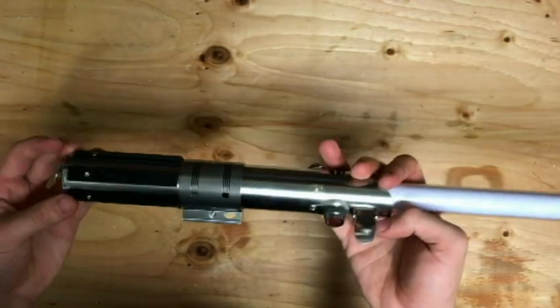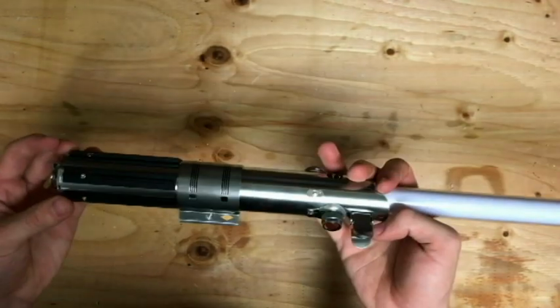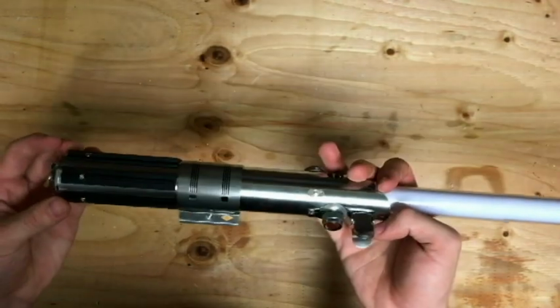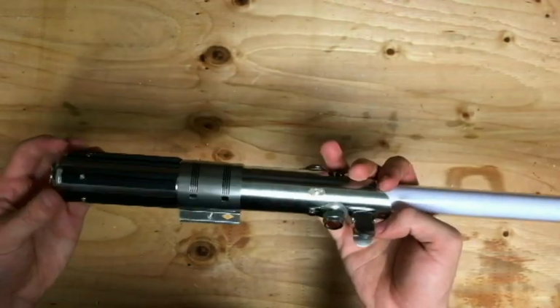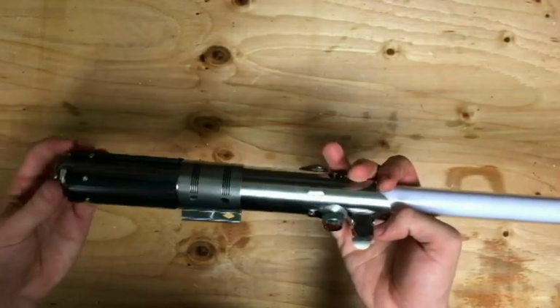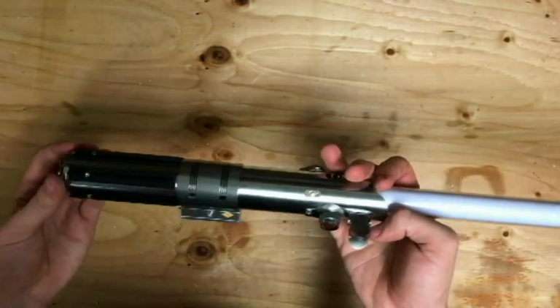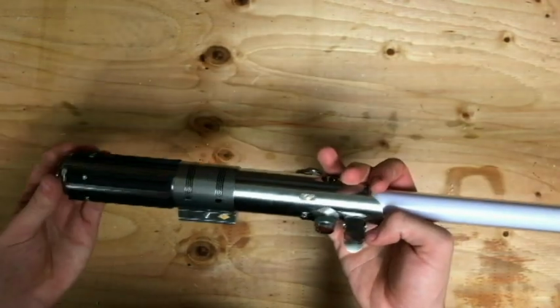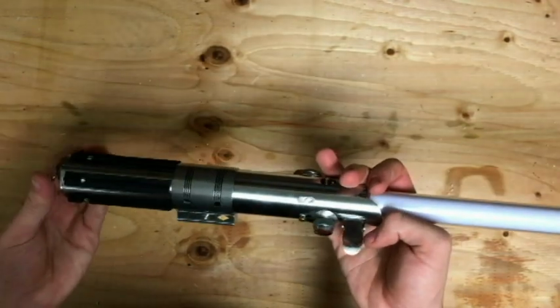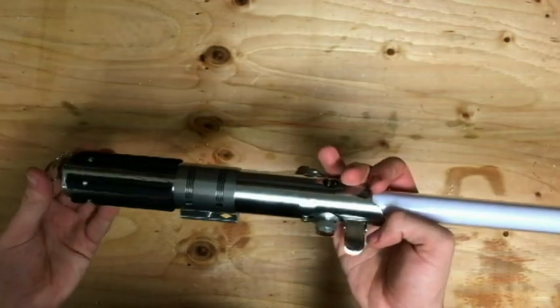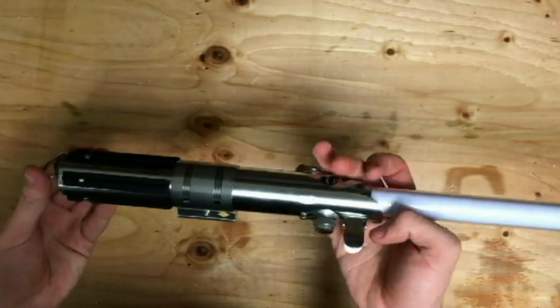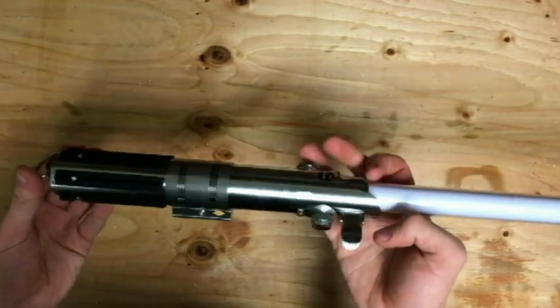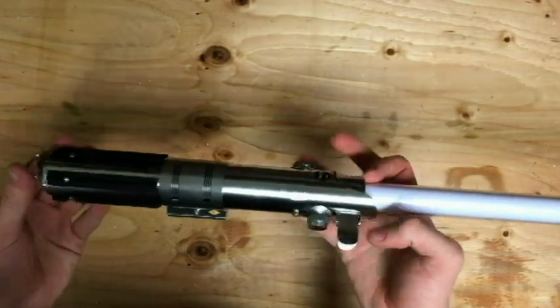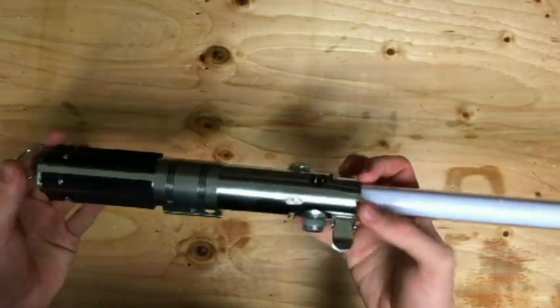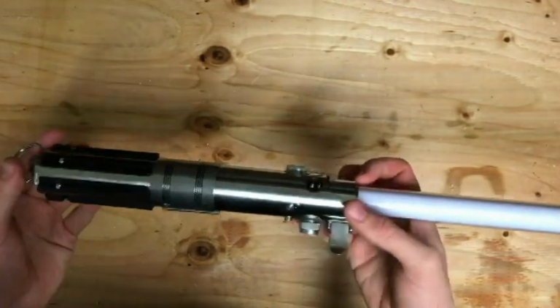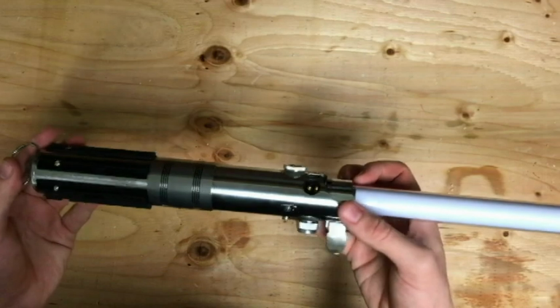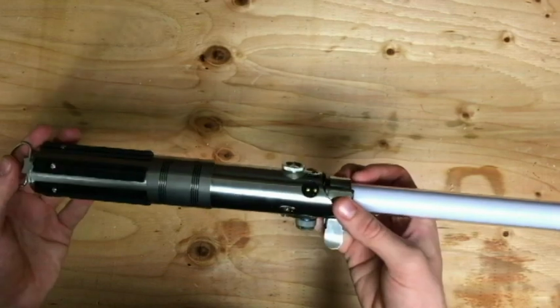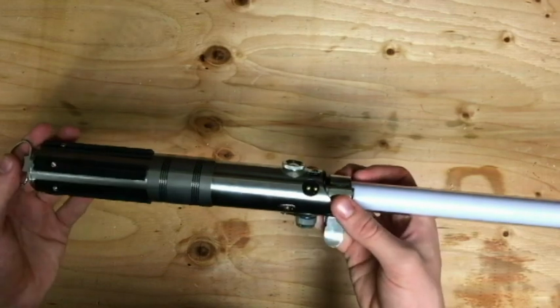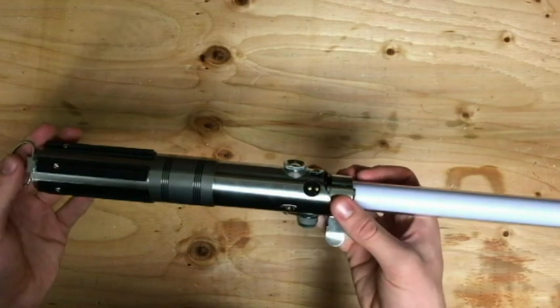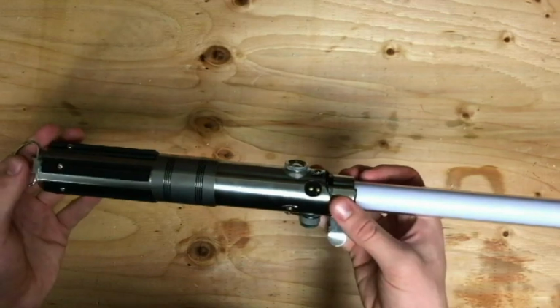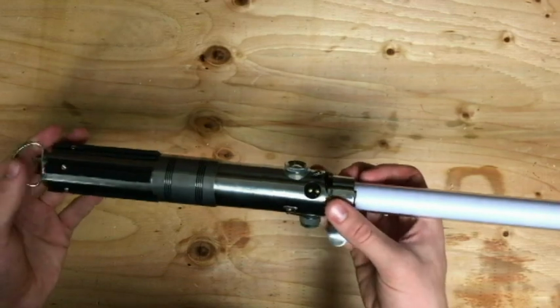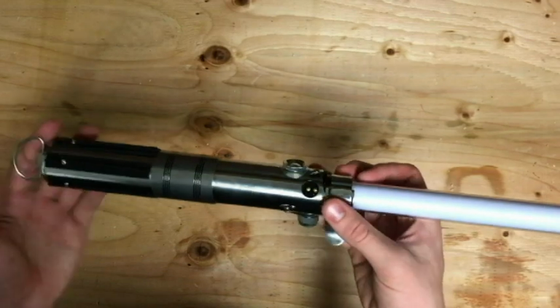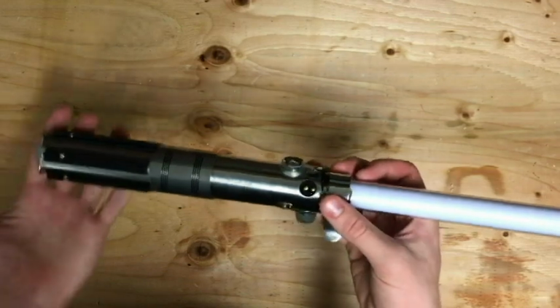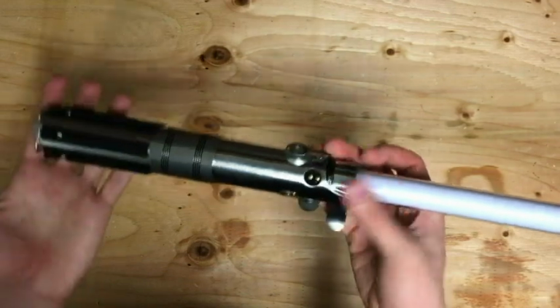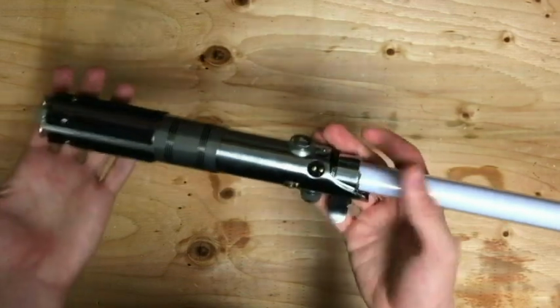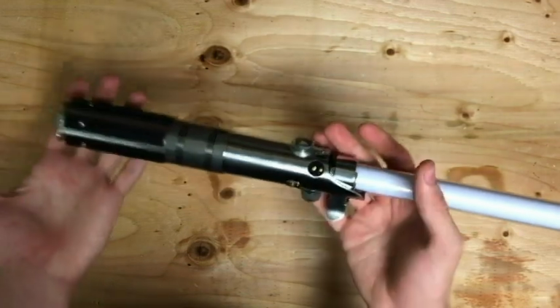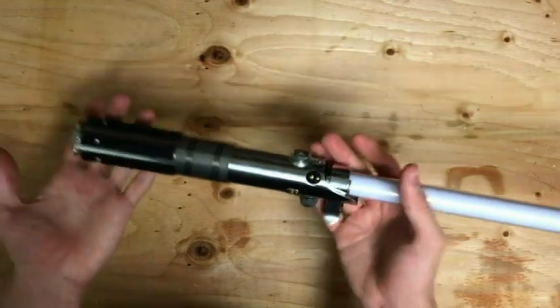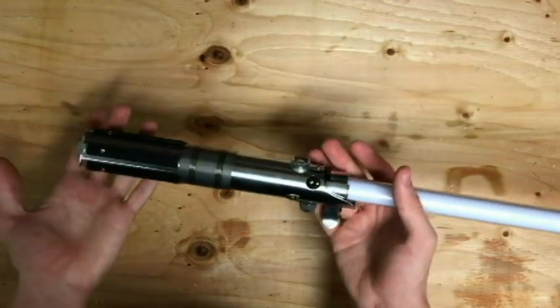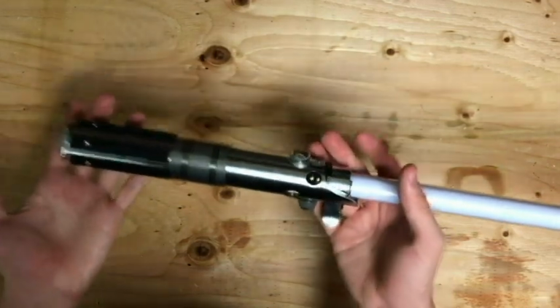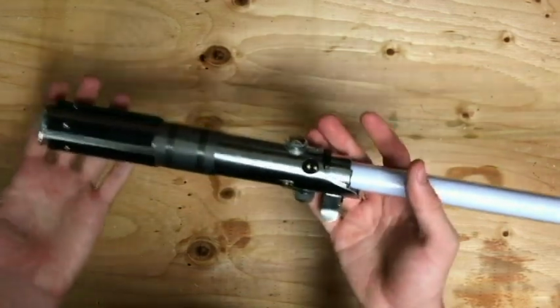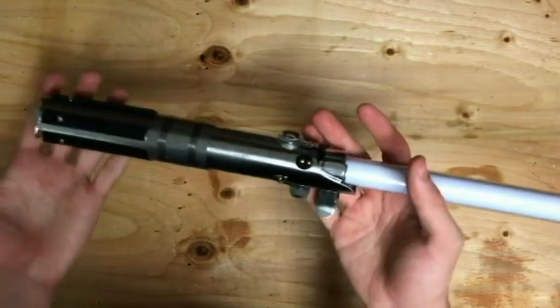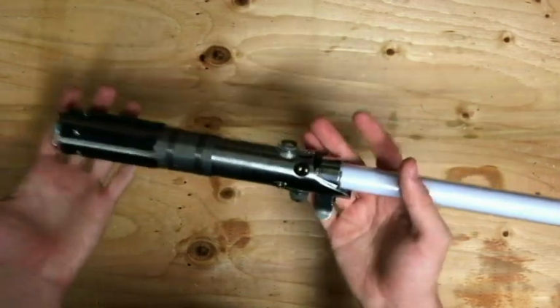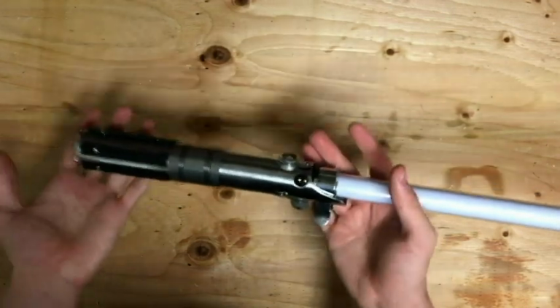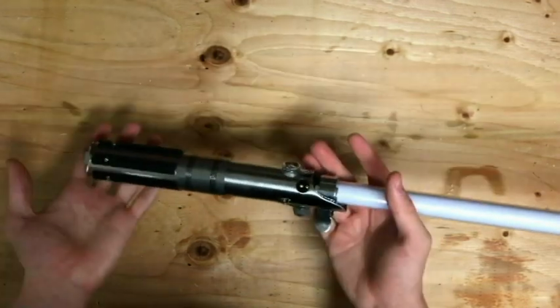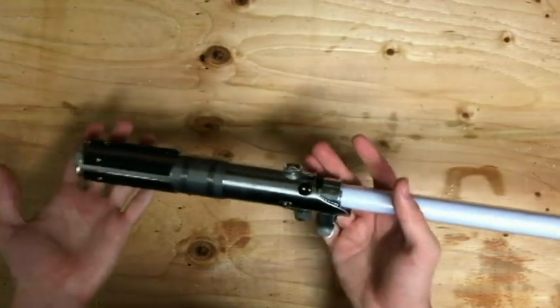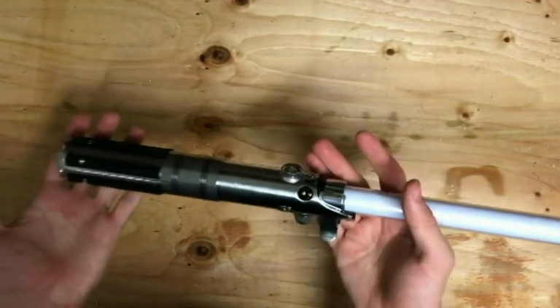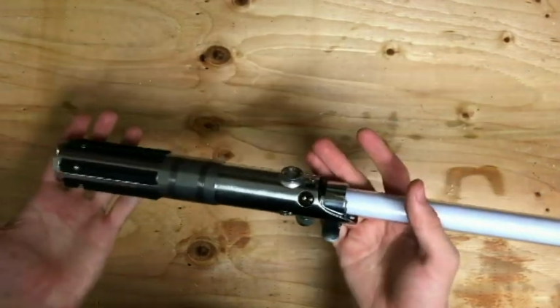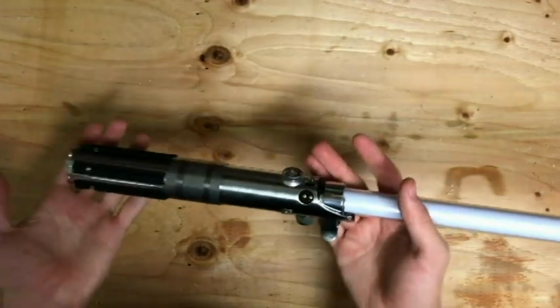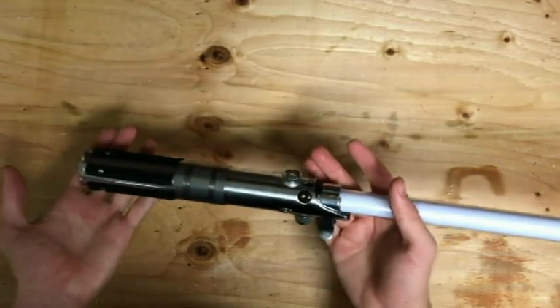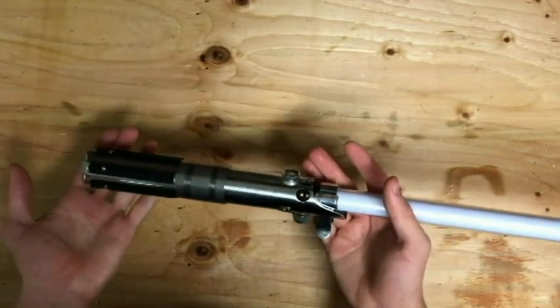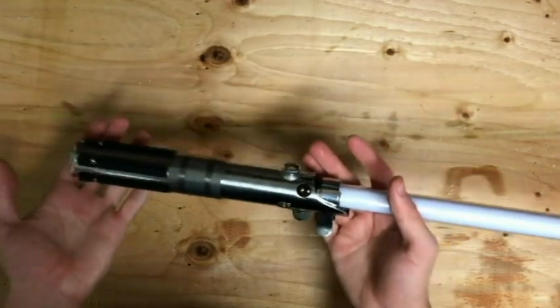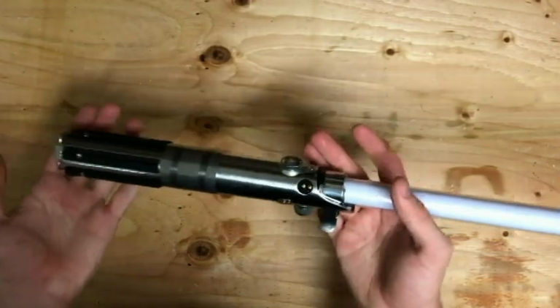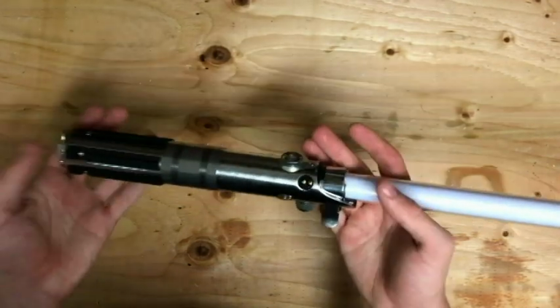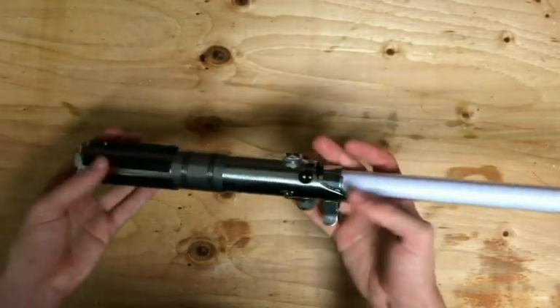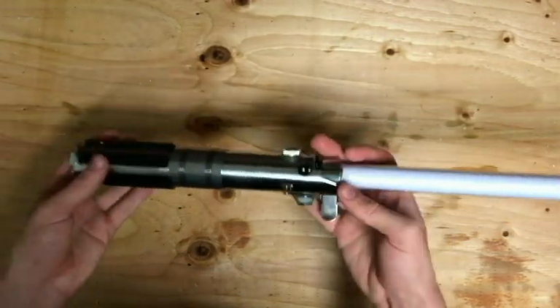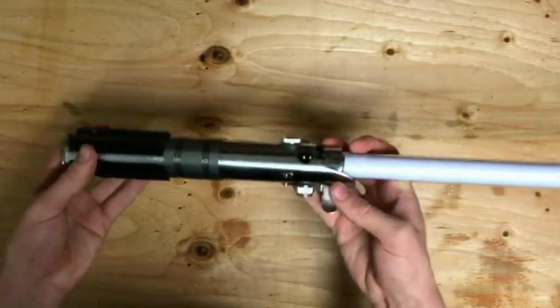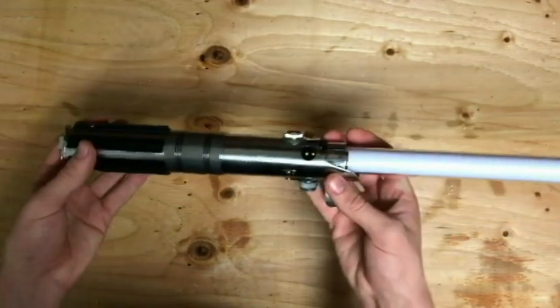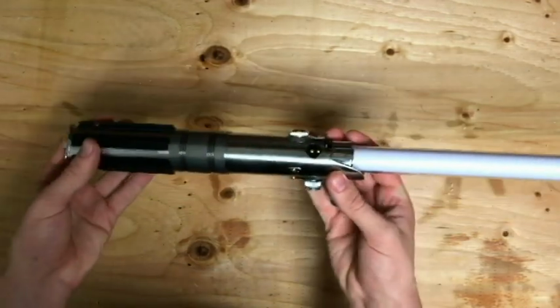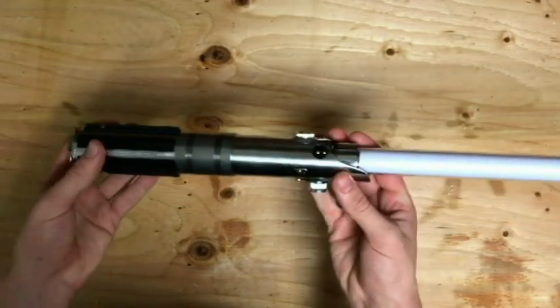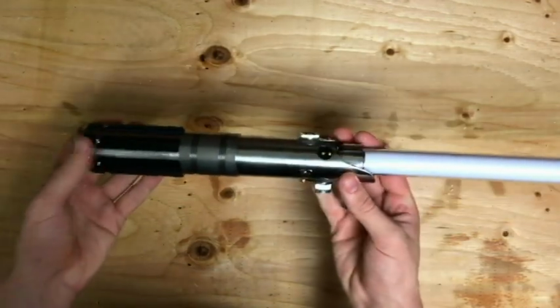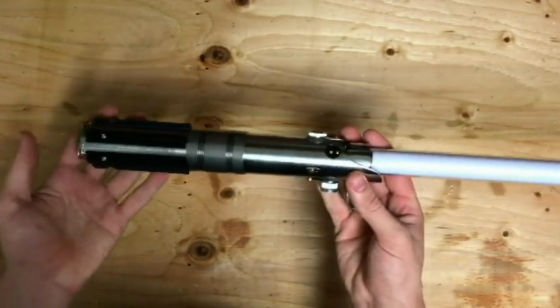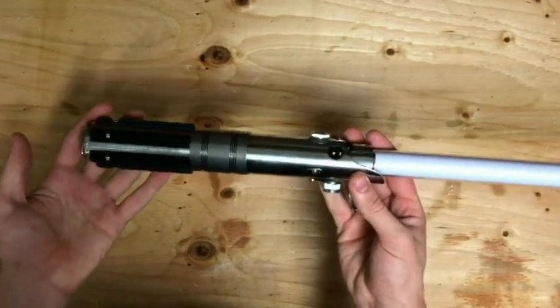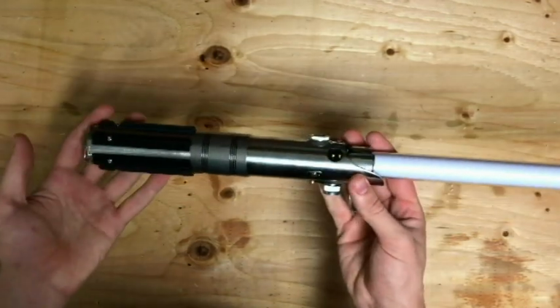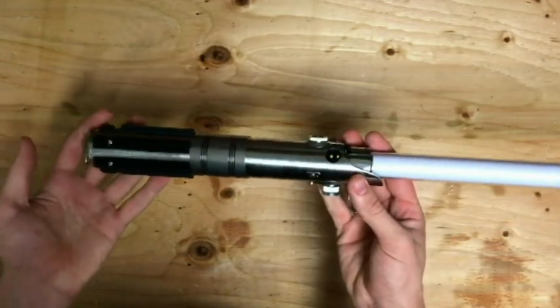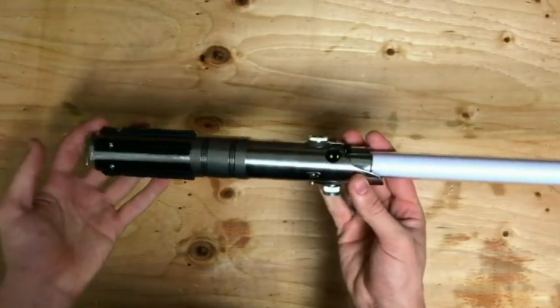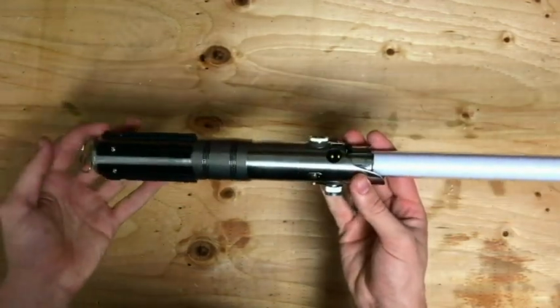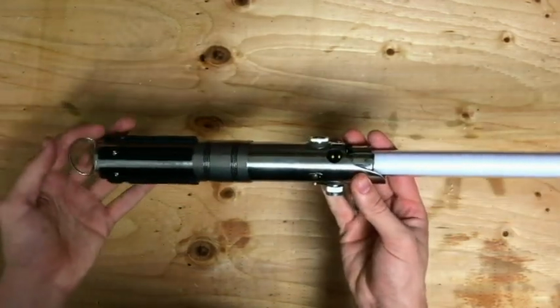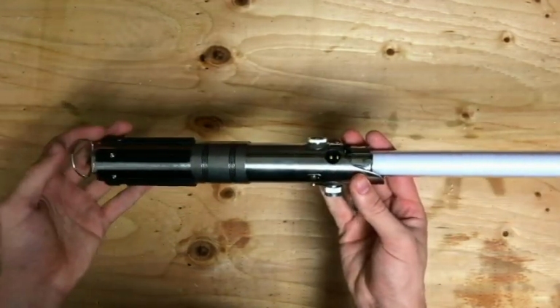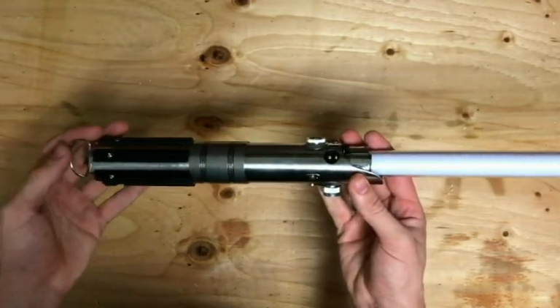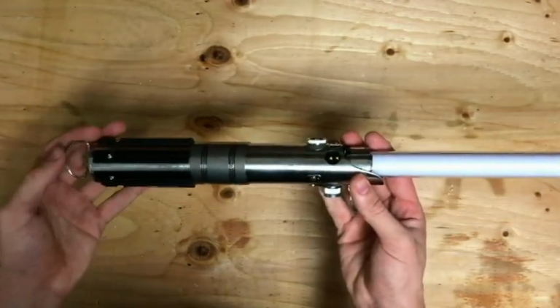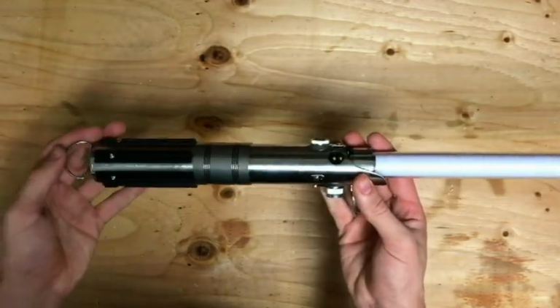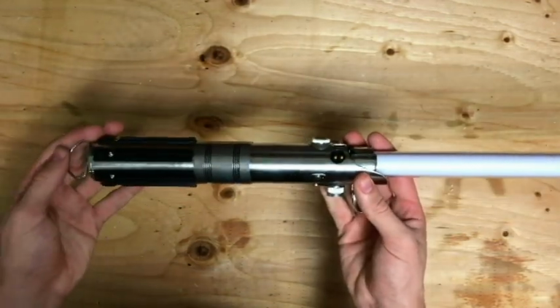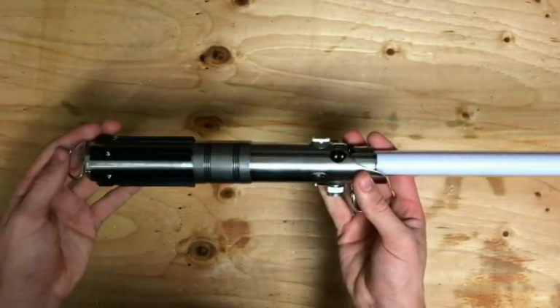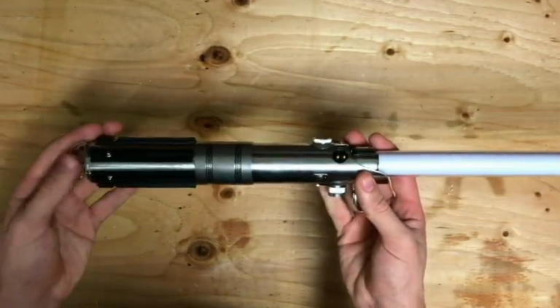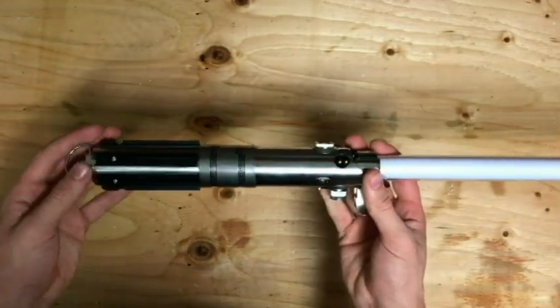Overall, the hilt looks really awesome. It's full metal, has a really nice weight to it, and it's very, very balanced.